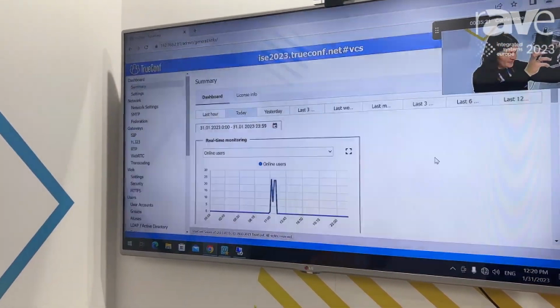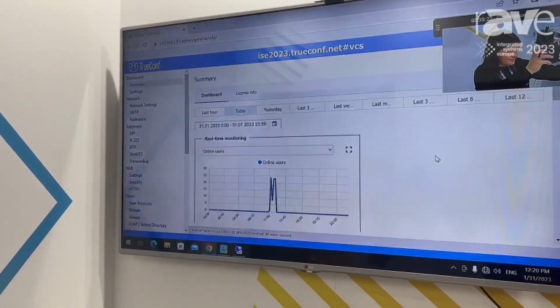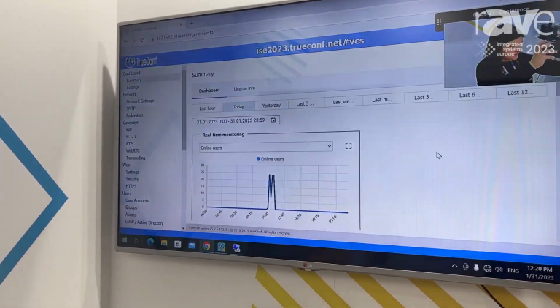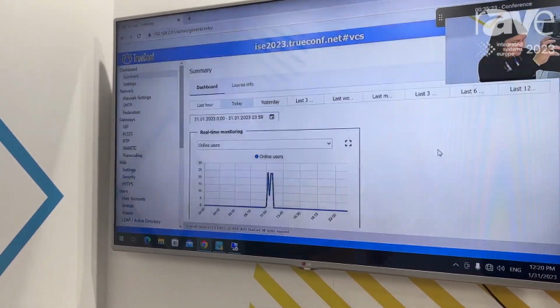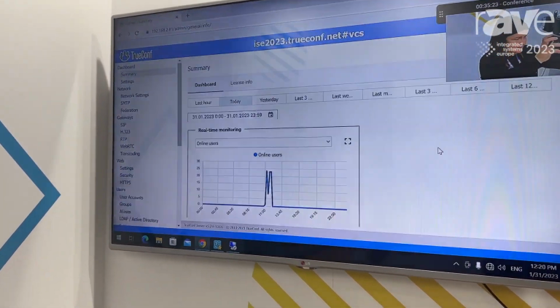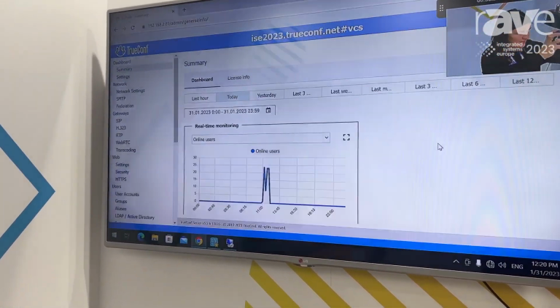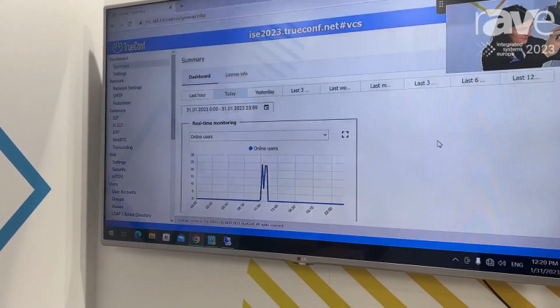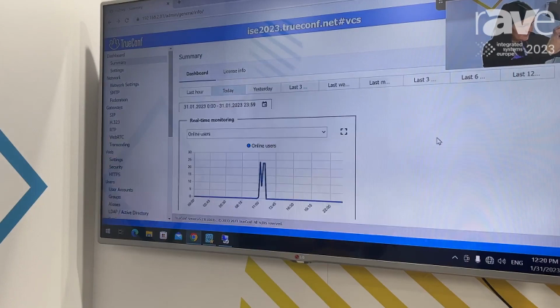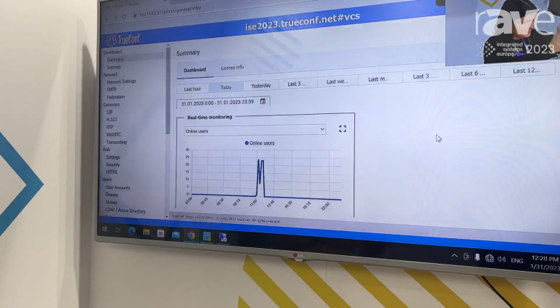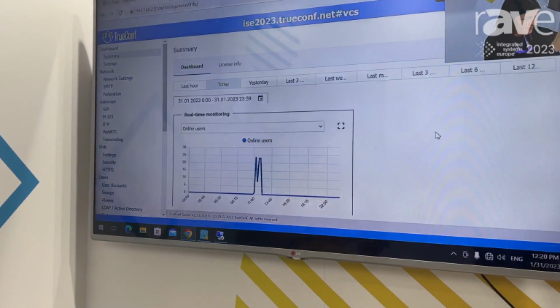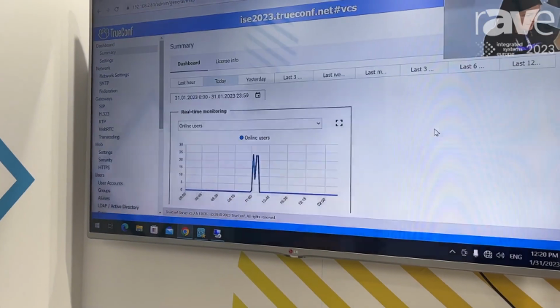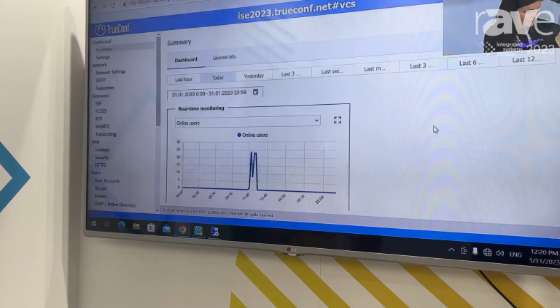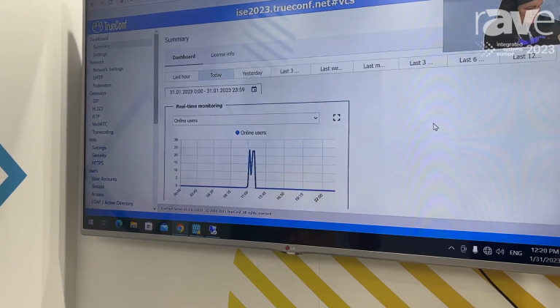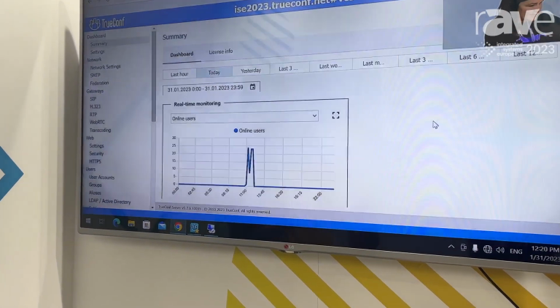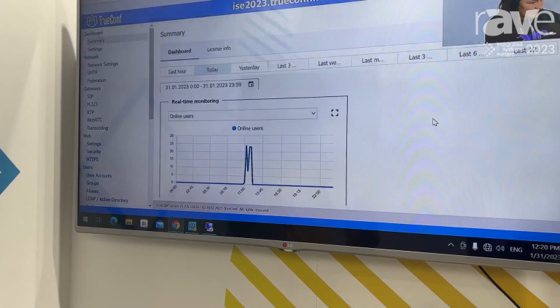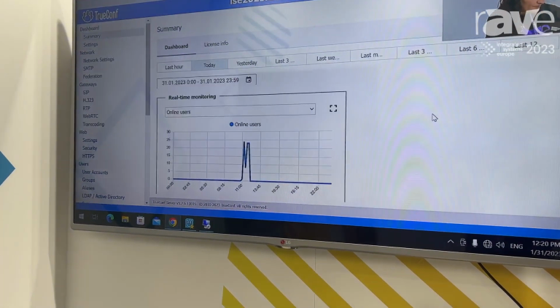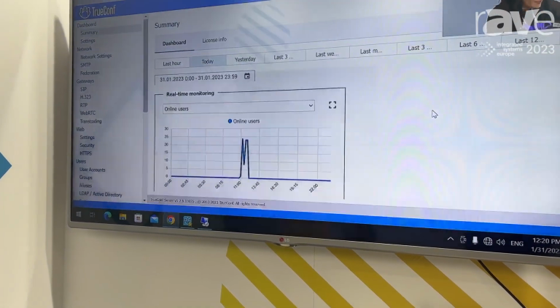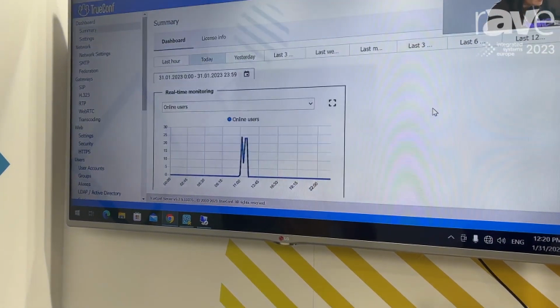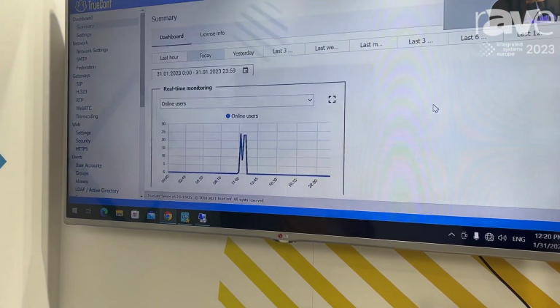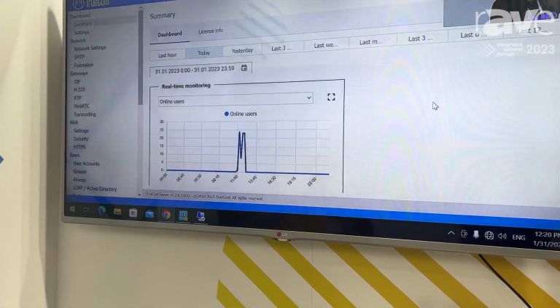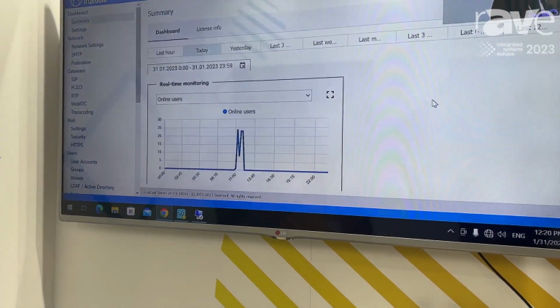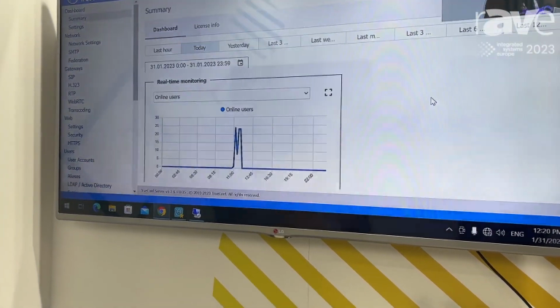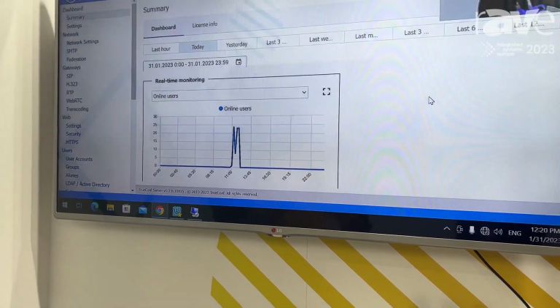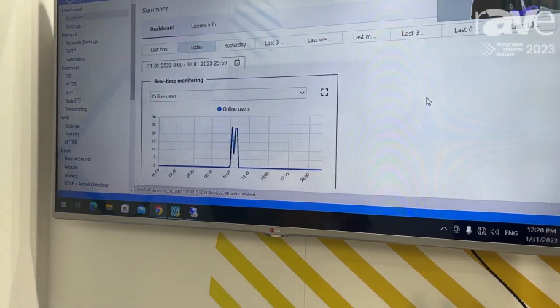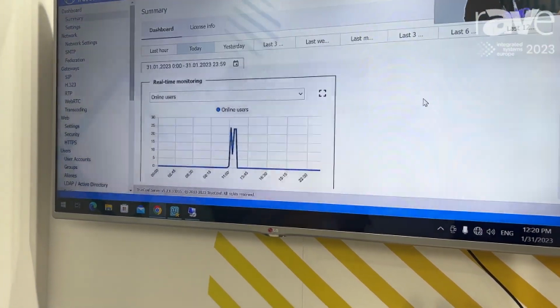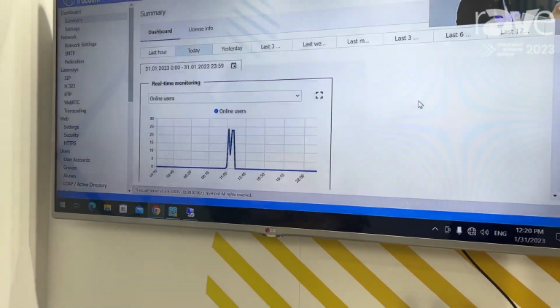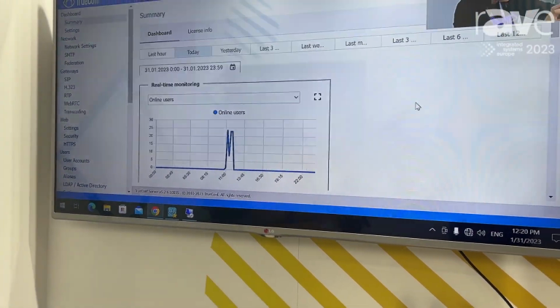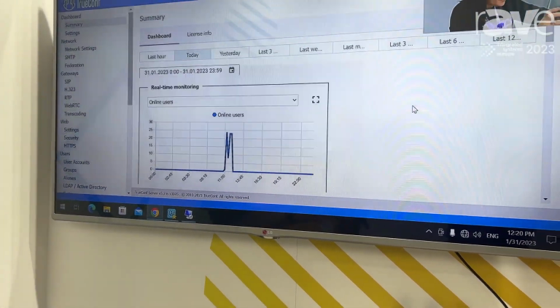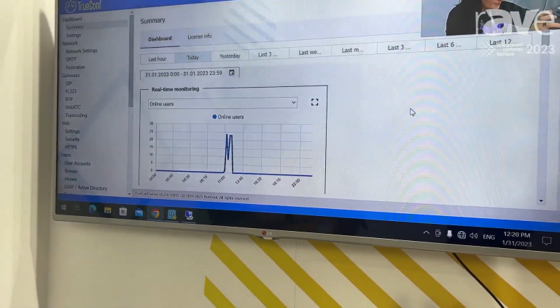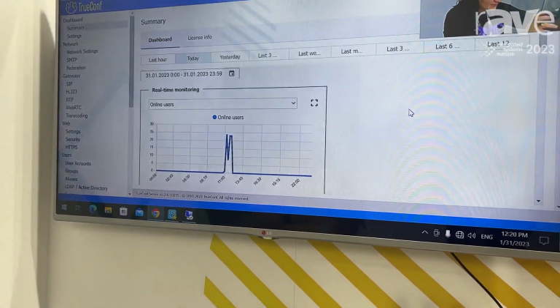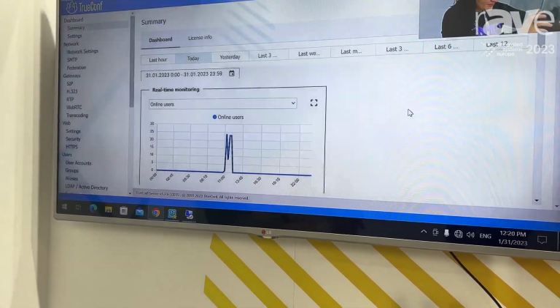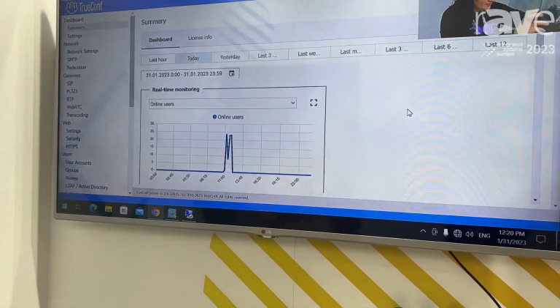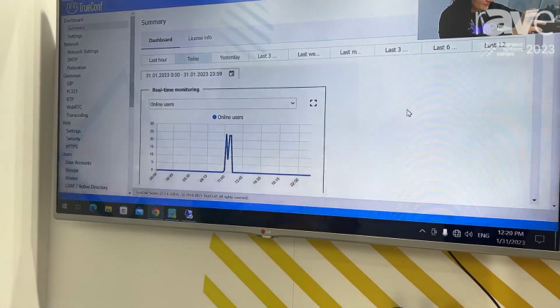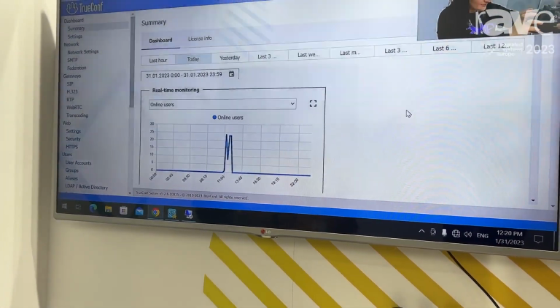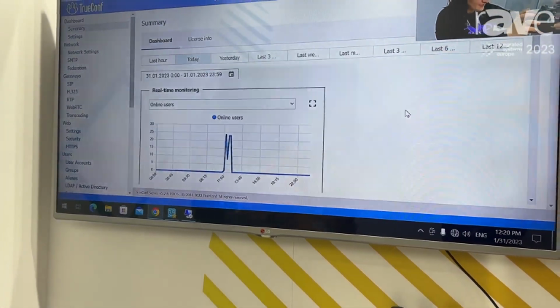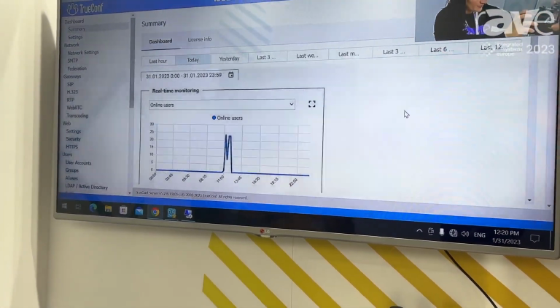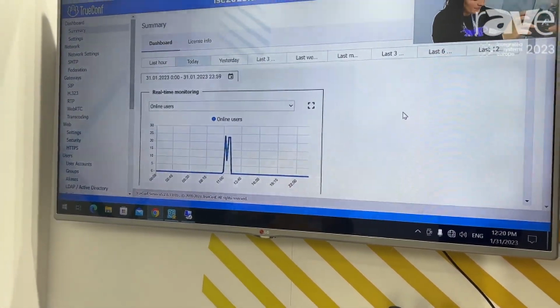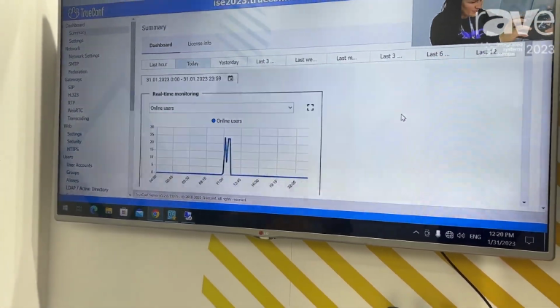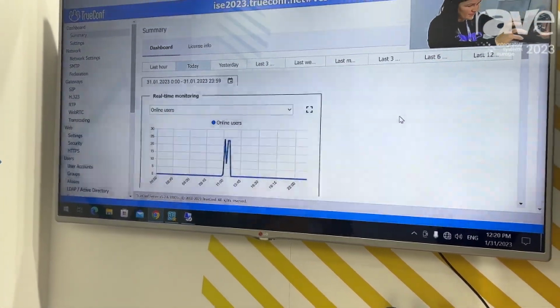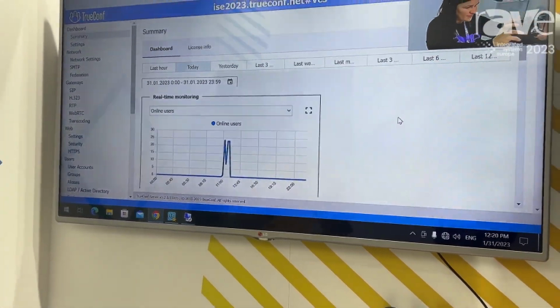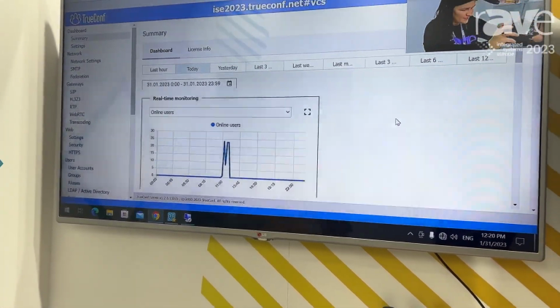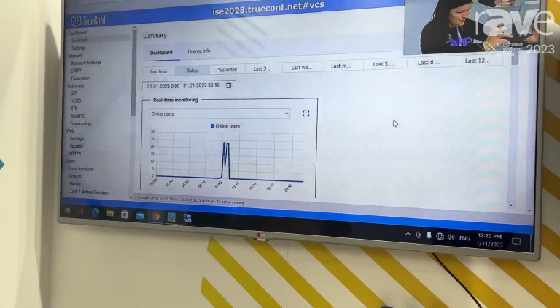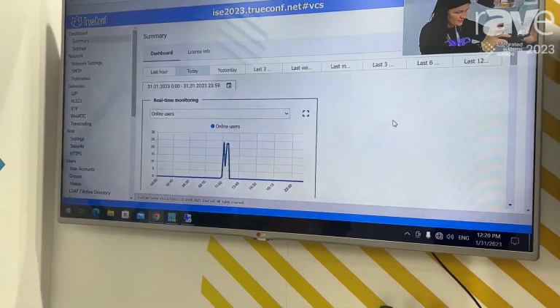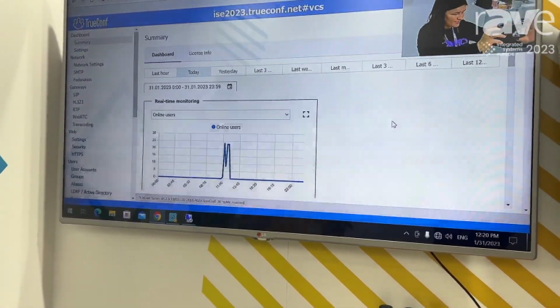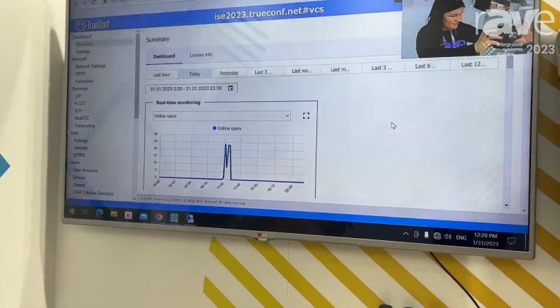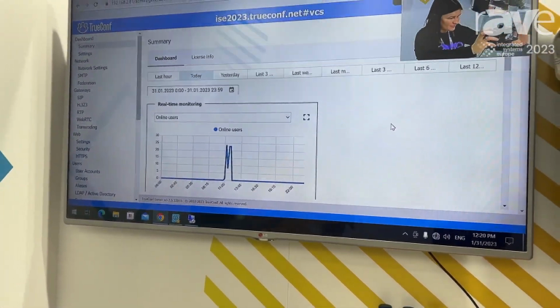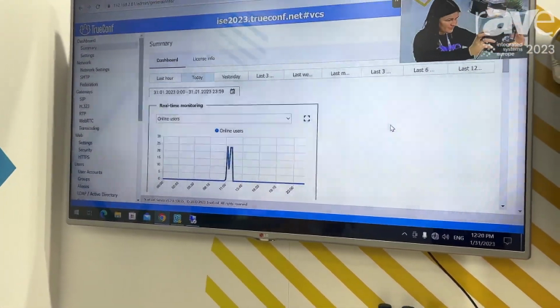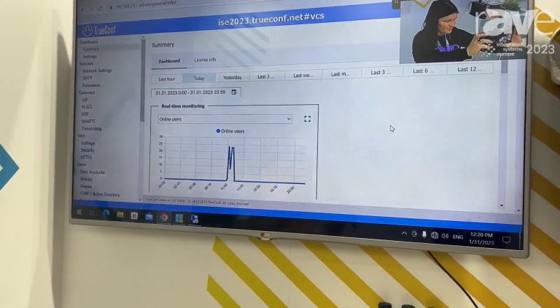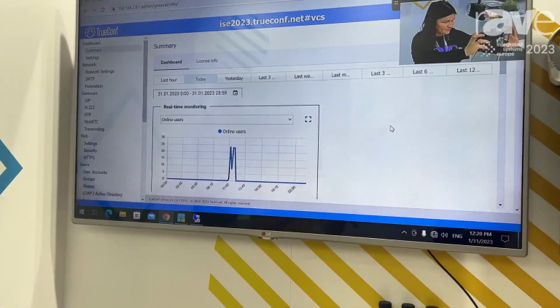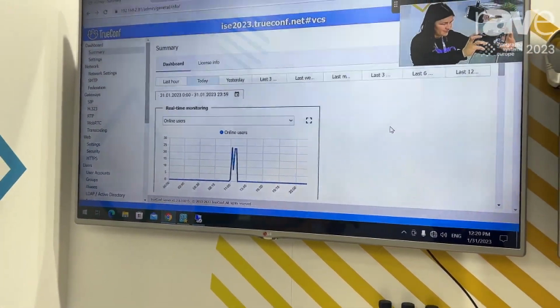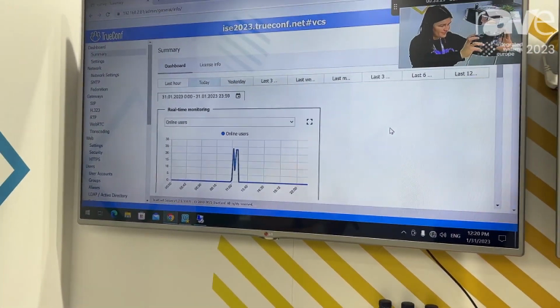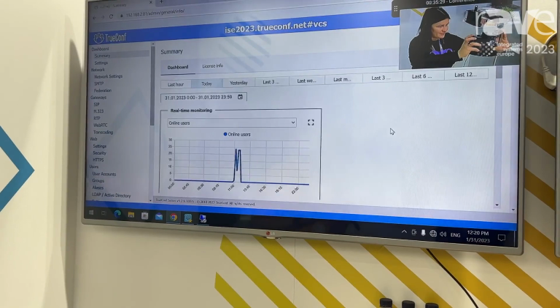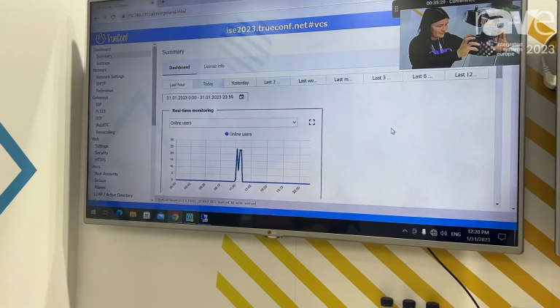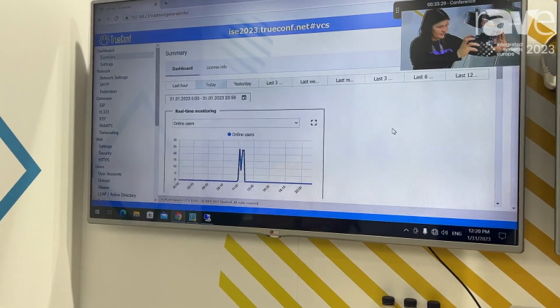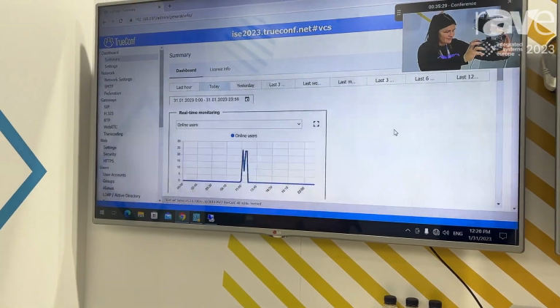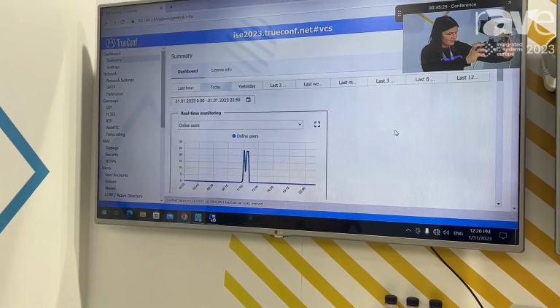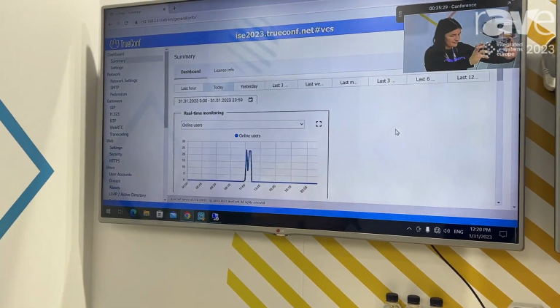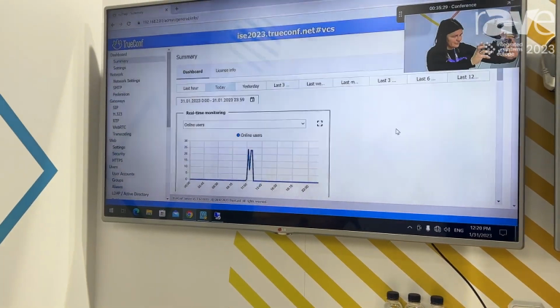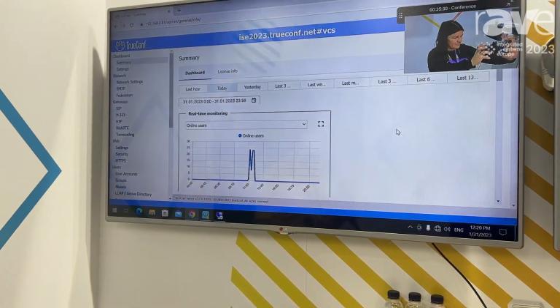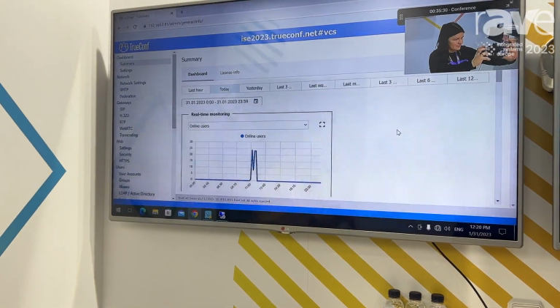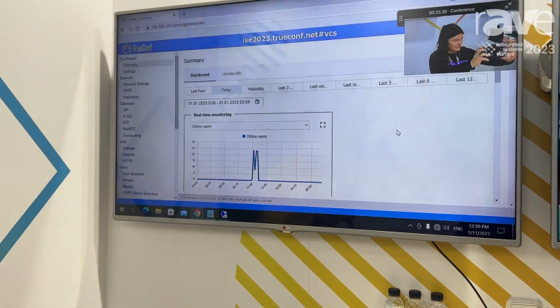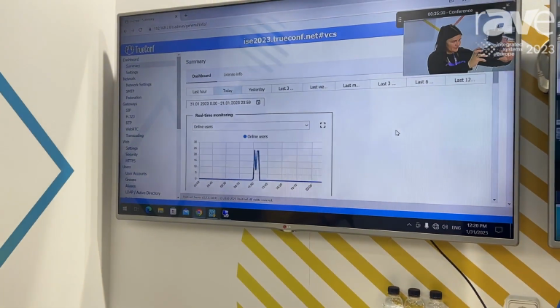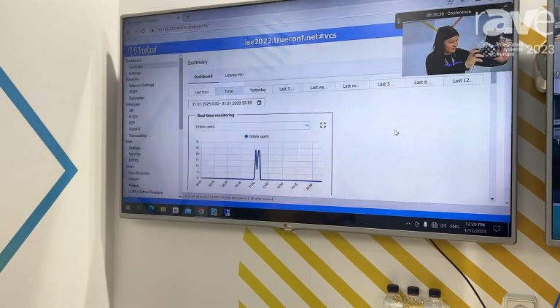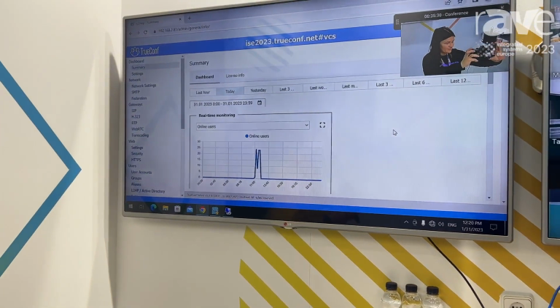You can schedule them, you can see what users are connected, you can manage the bandwidth, and do a lot of things.